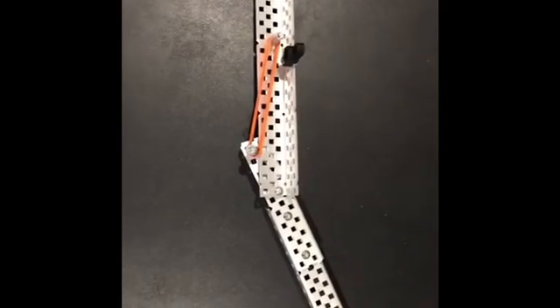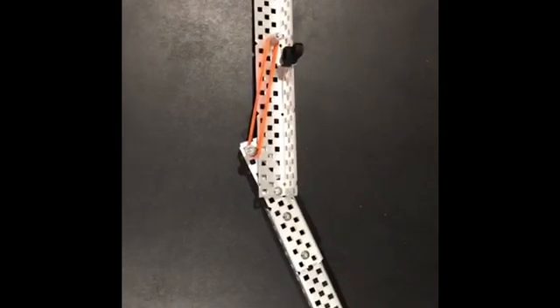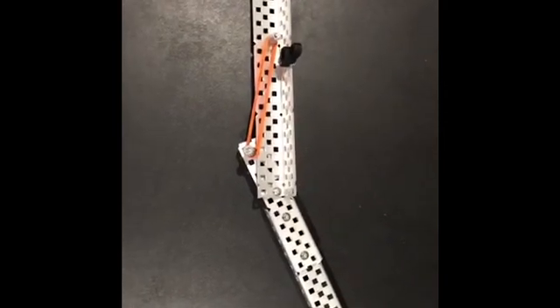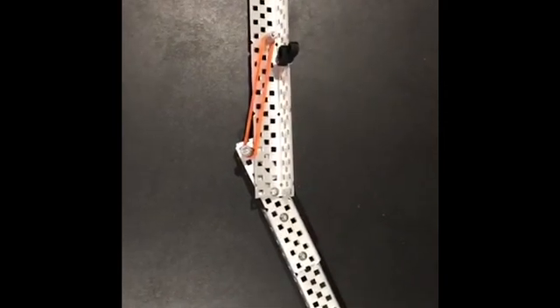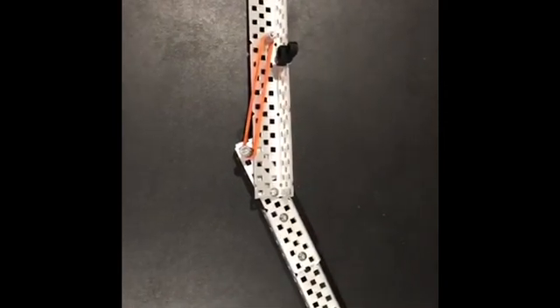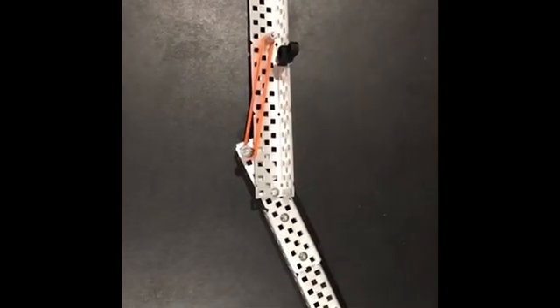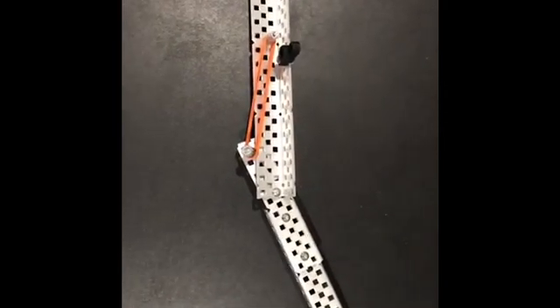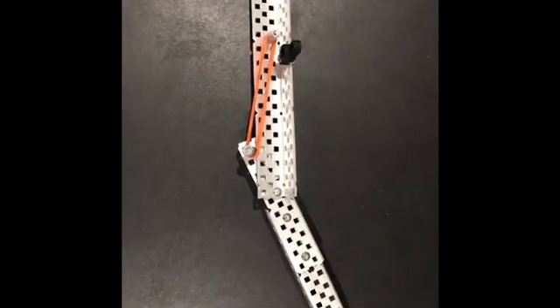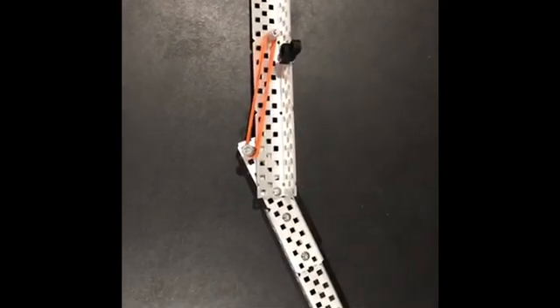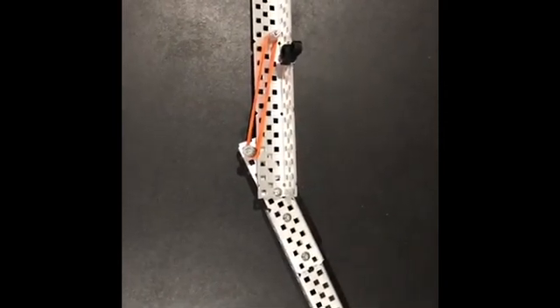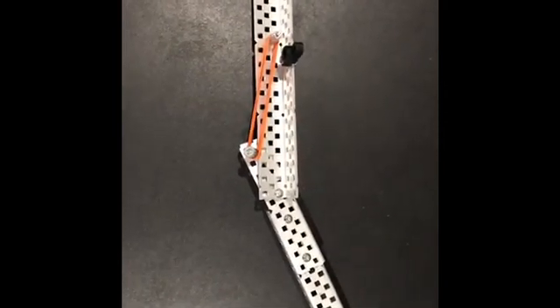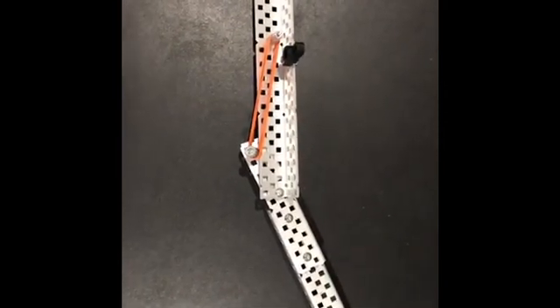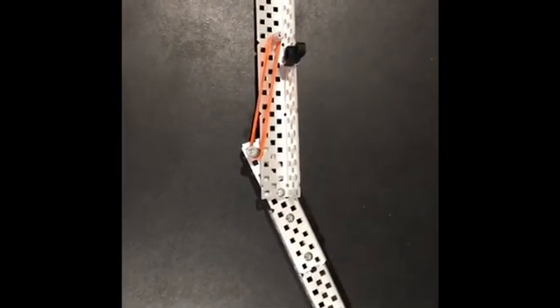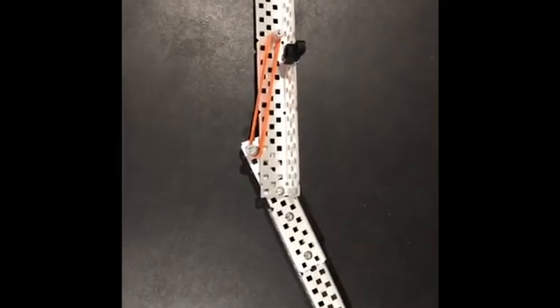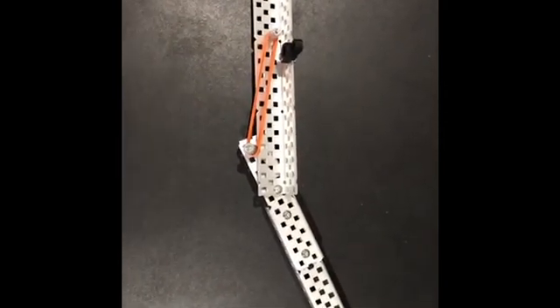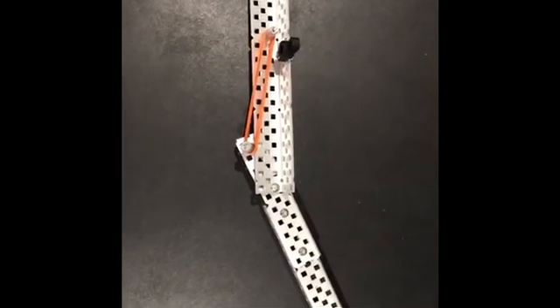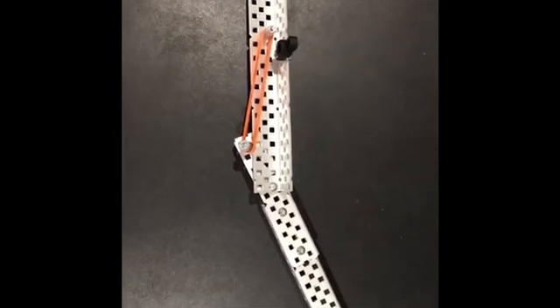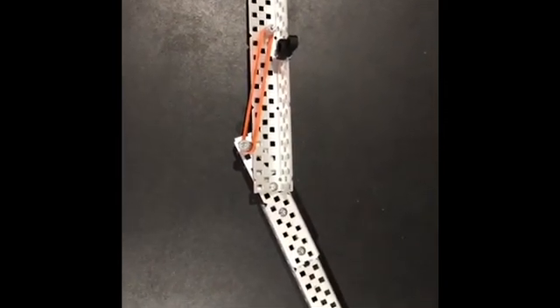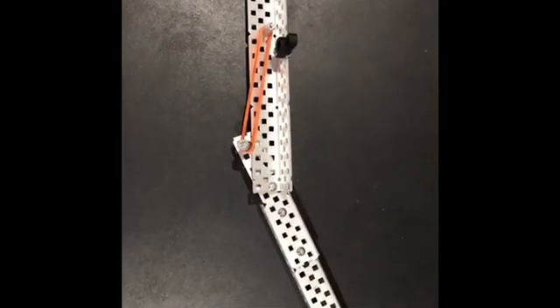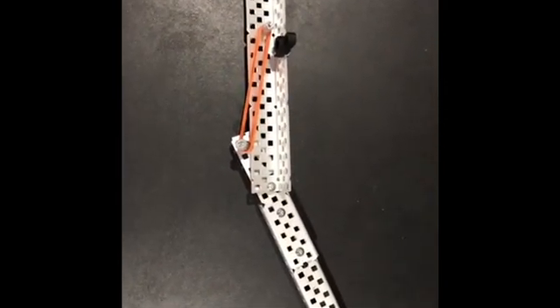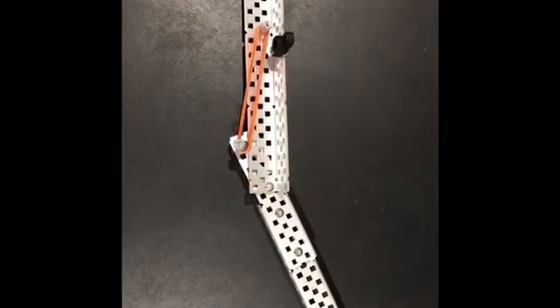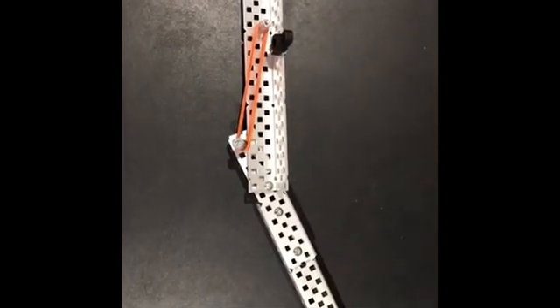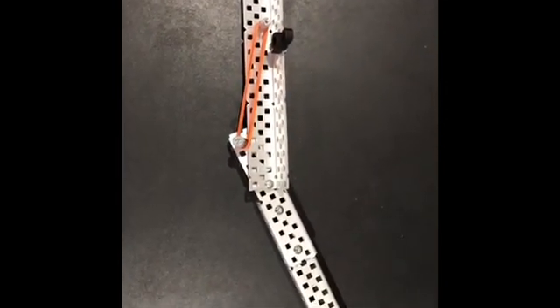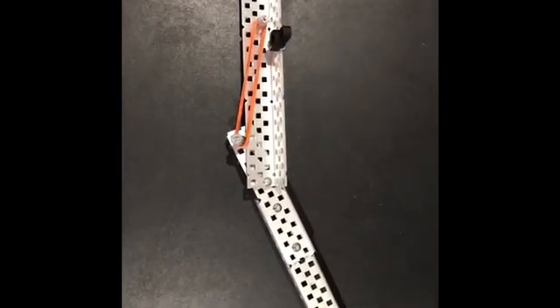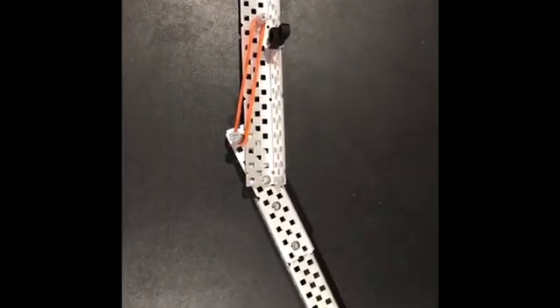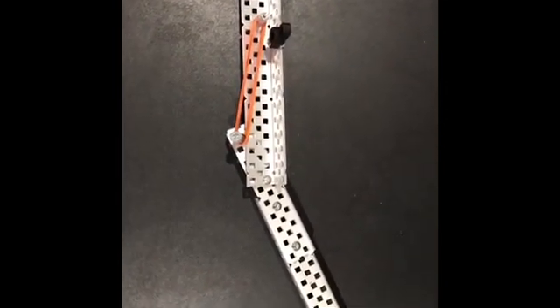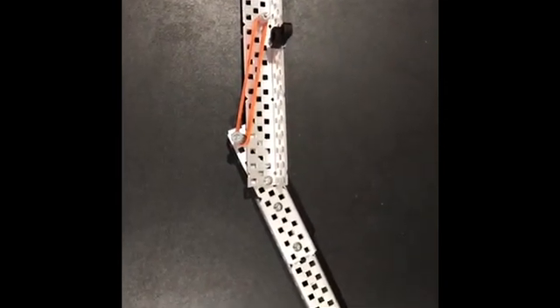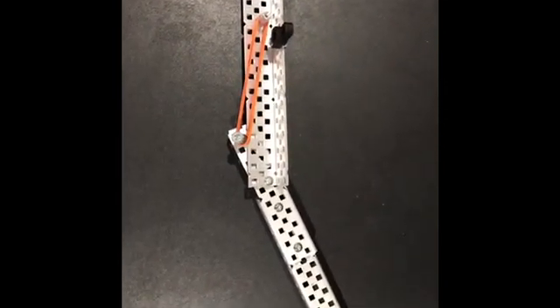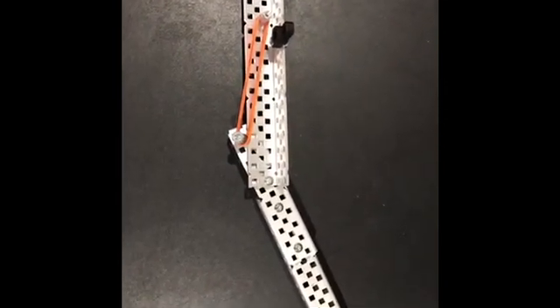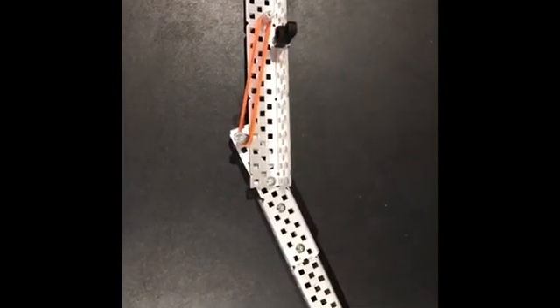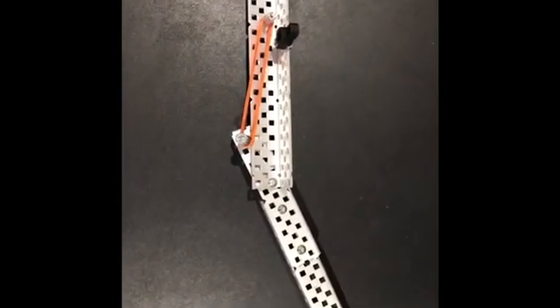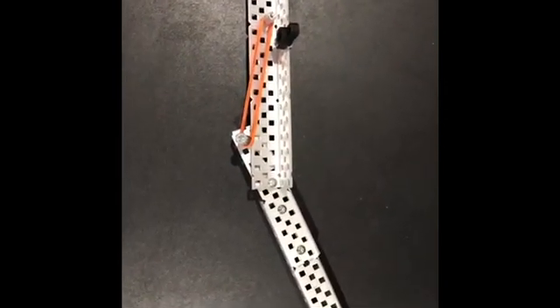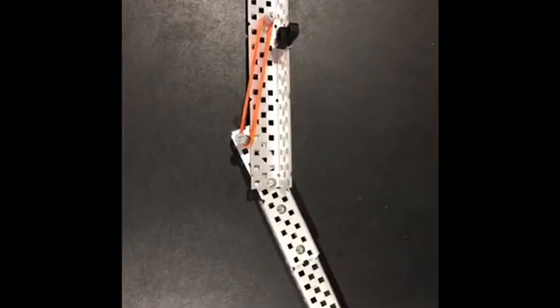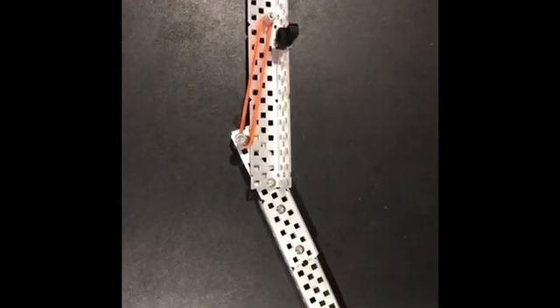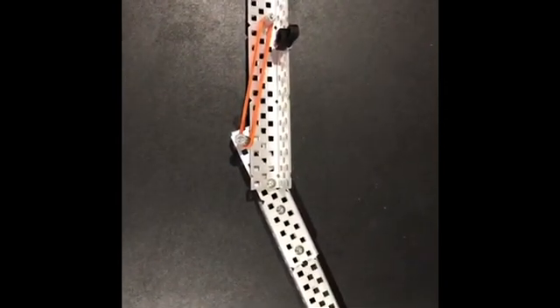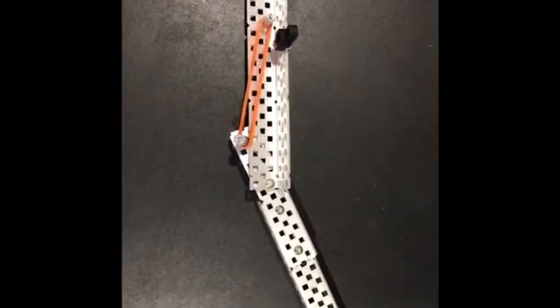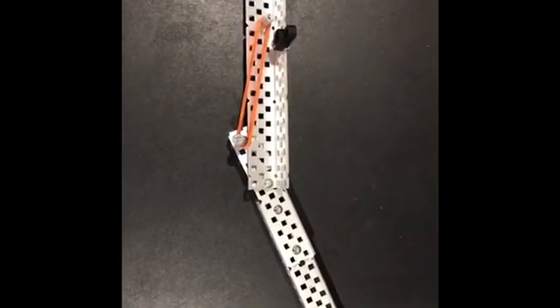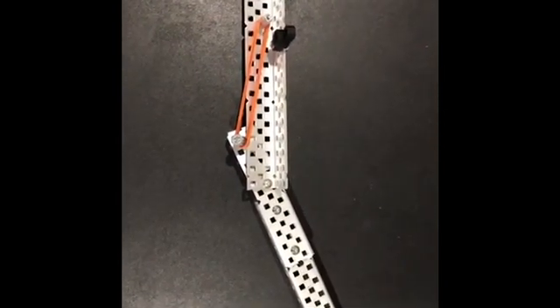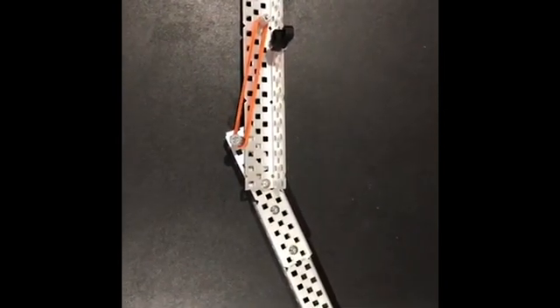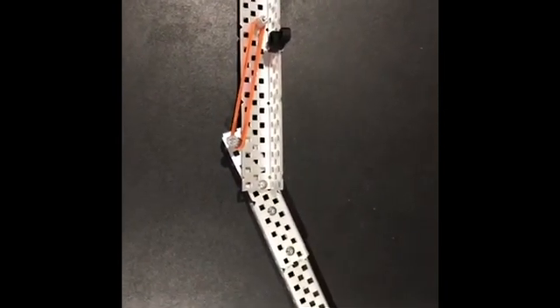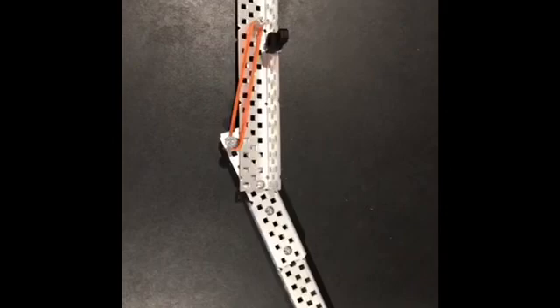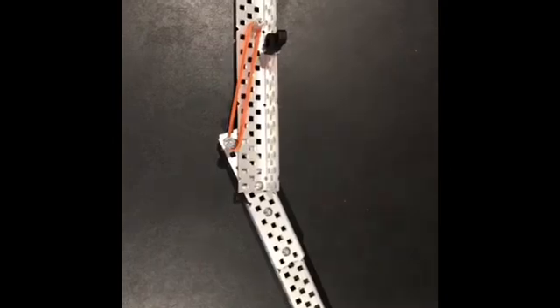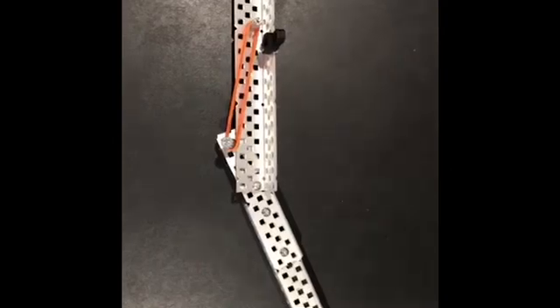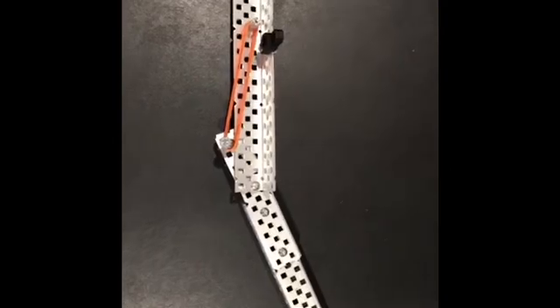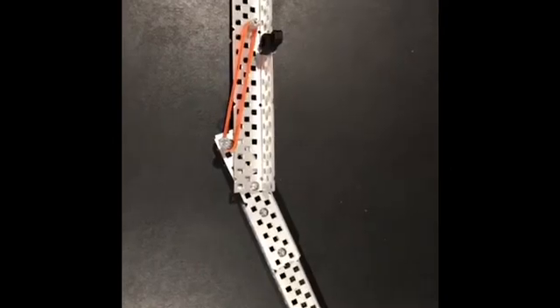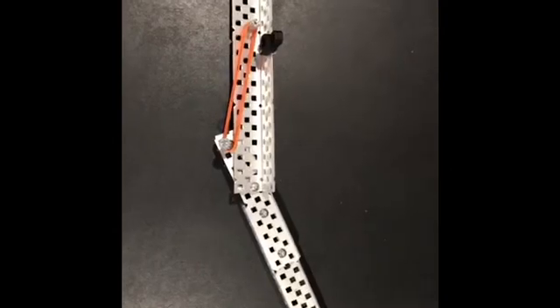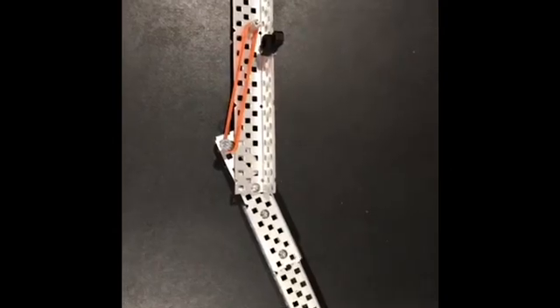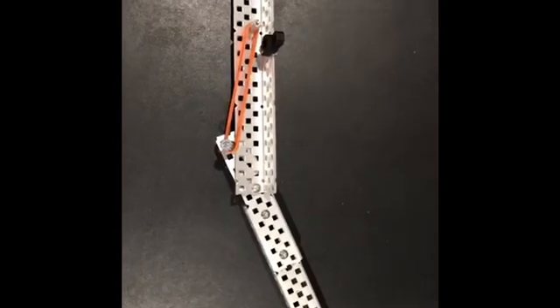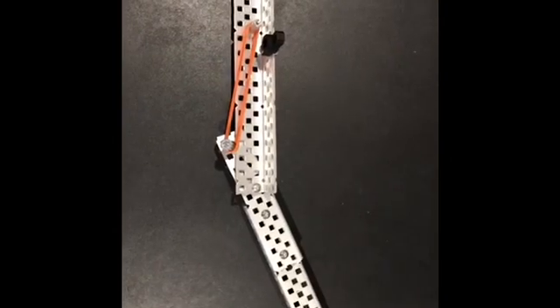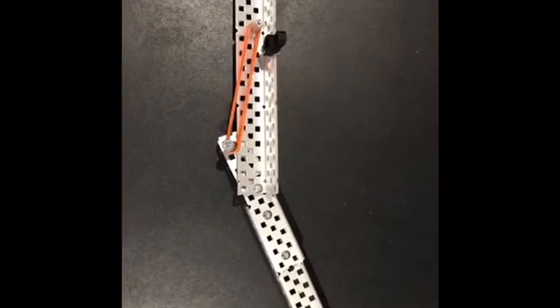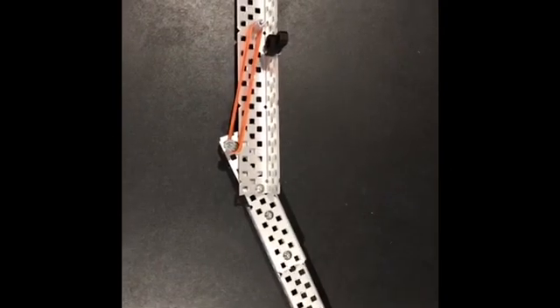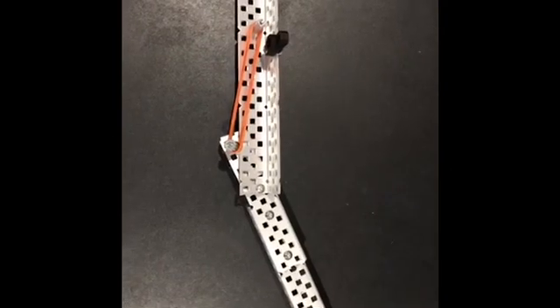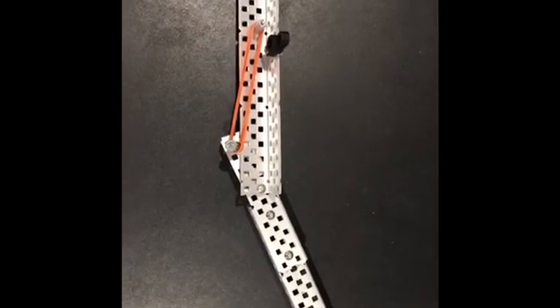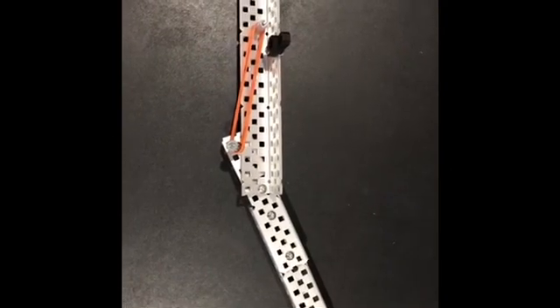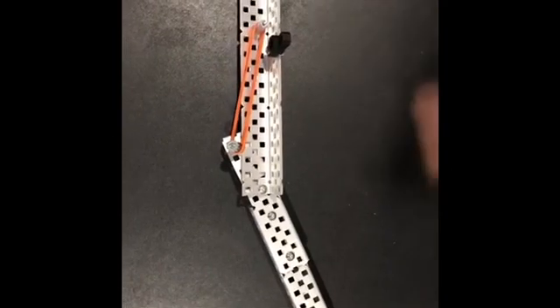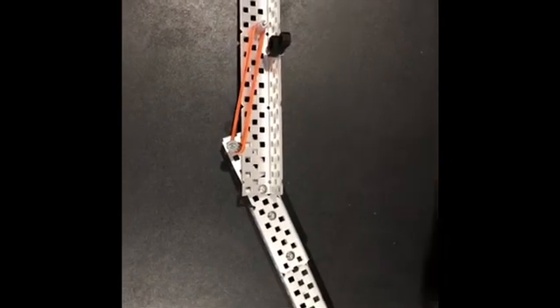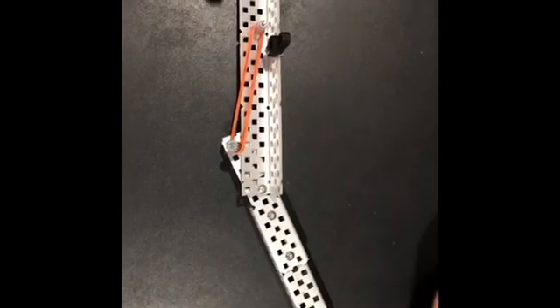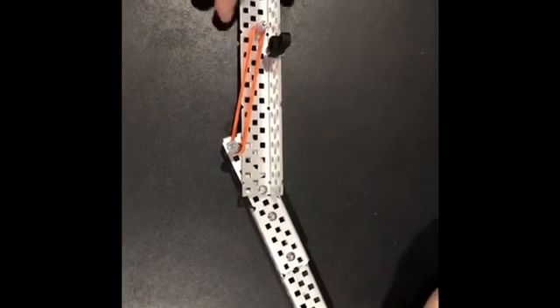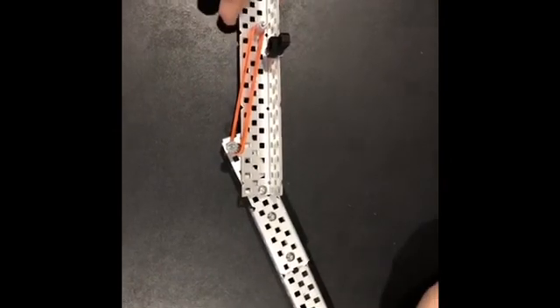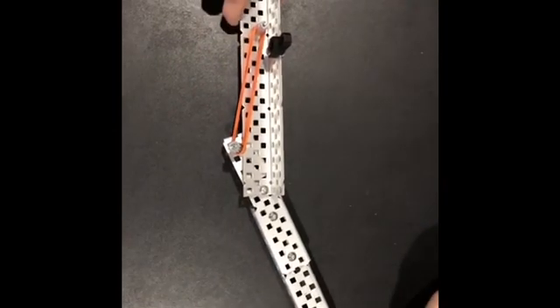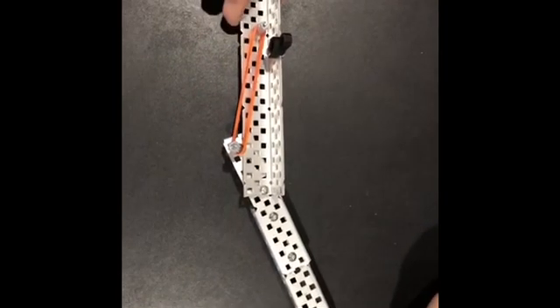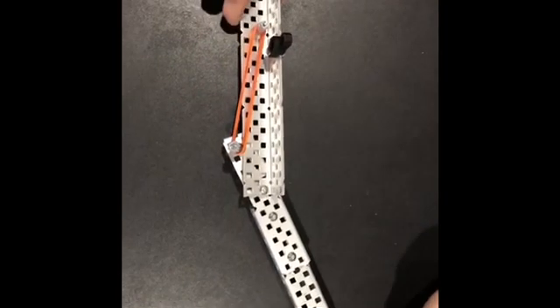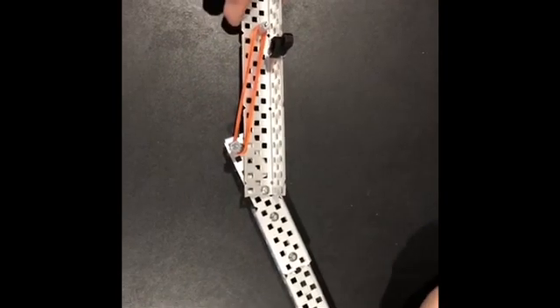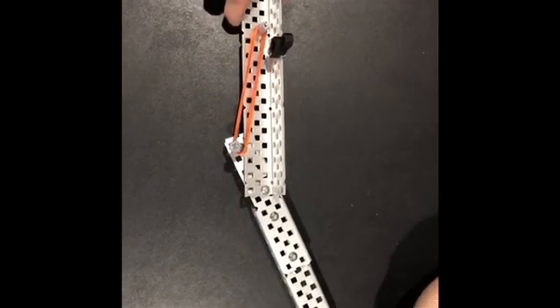This mechanism was also designed to be a multi-purpose design, also being able to hit the low flag with this piece here.